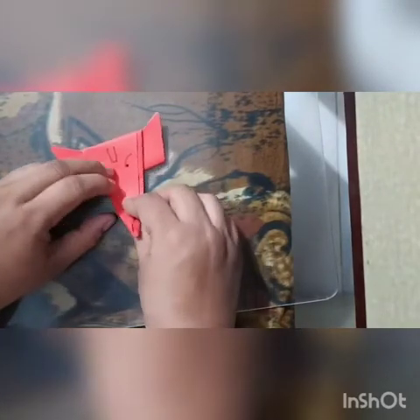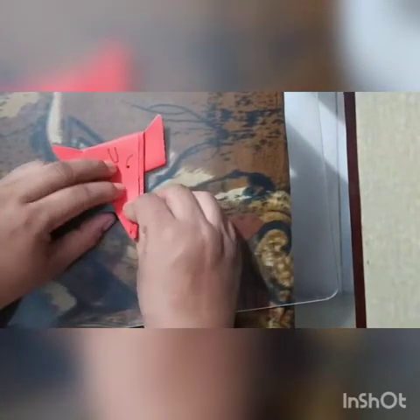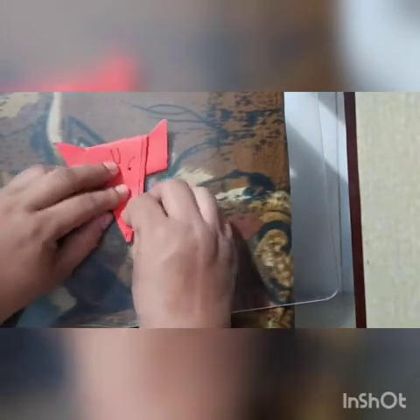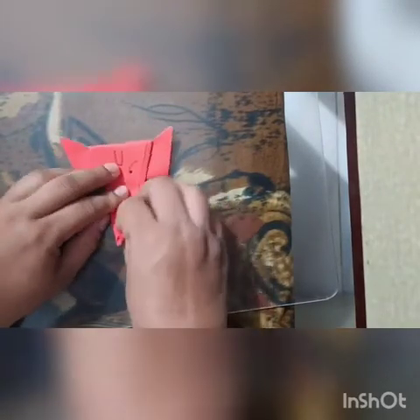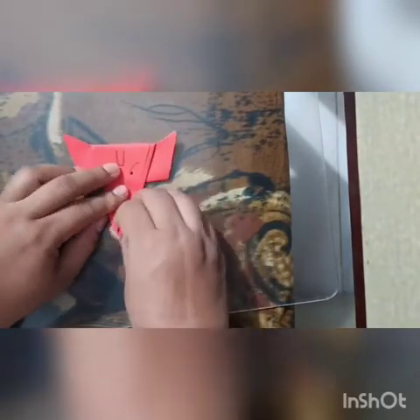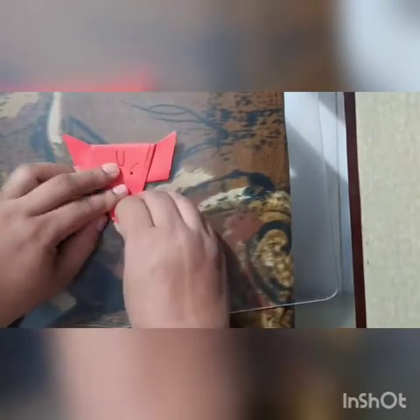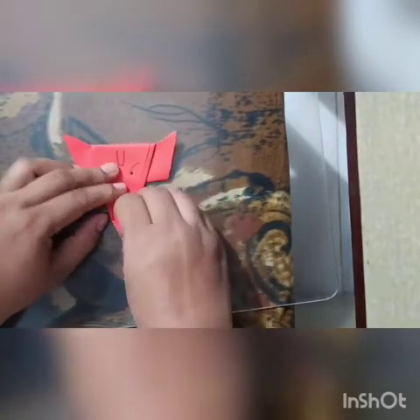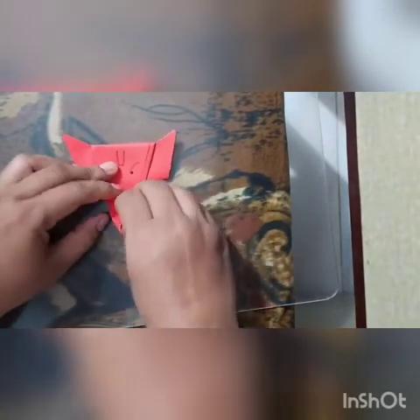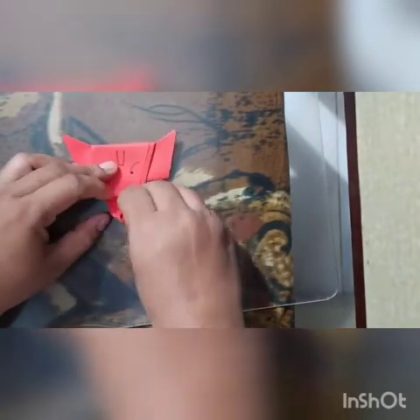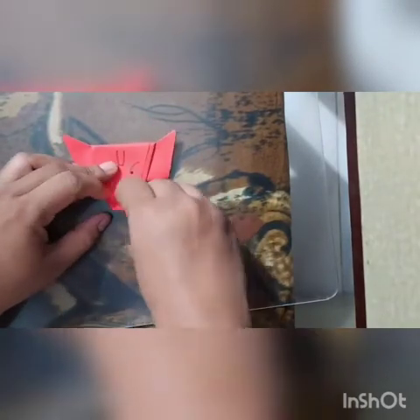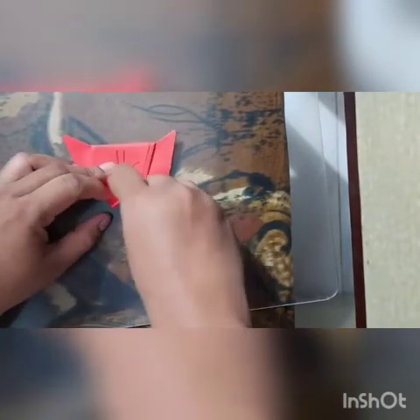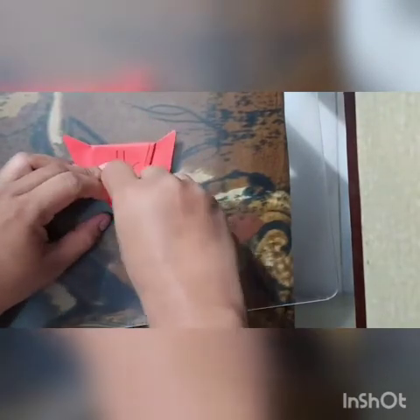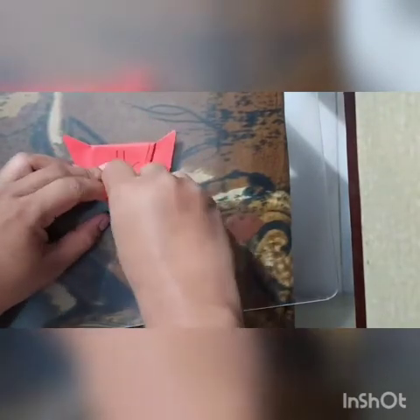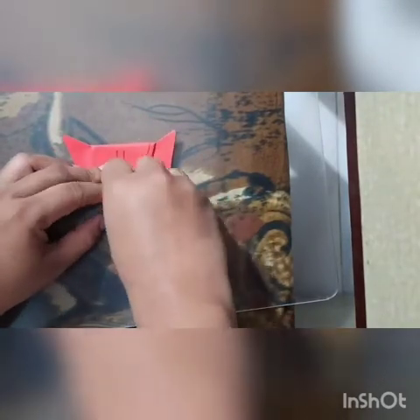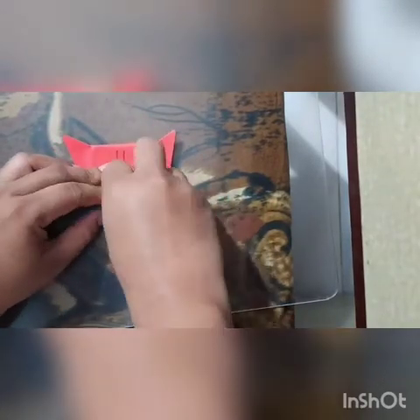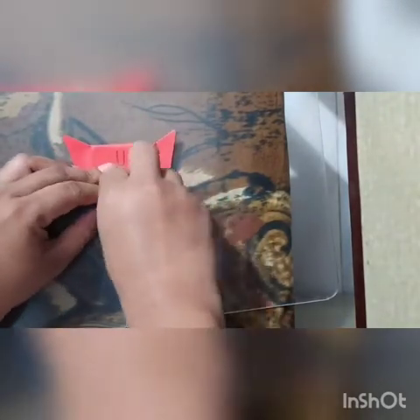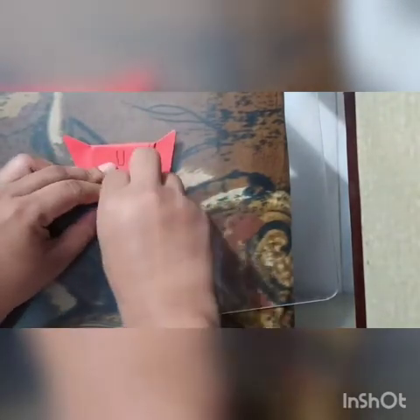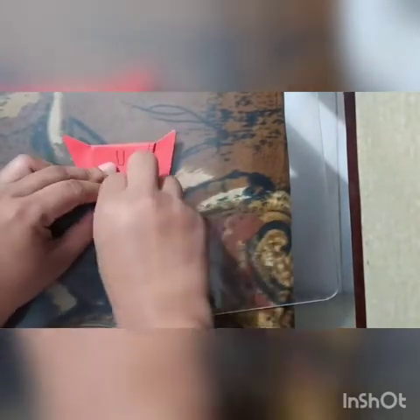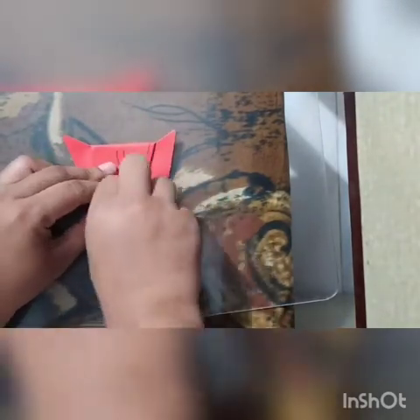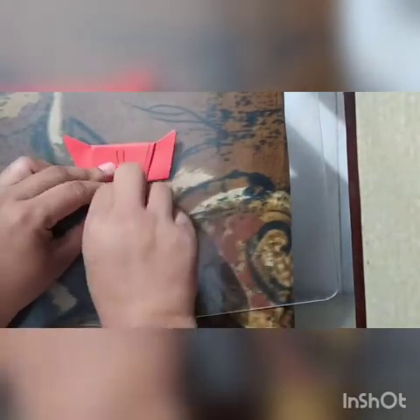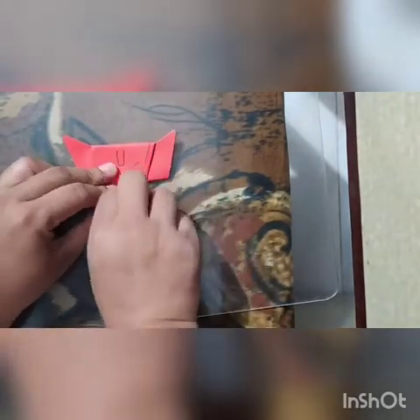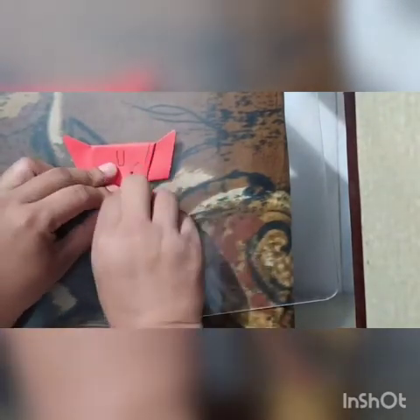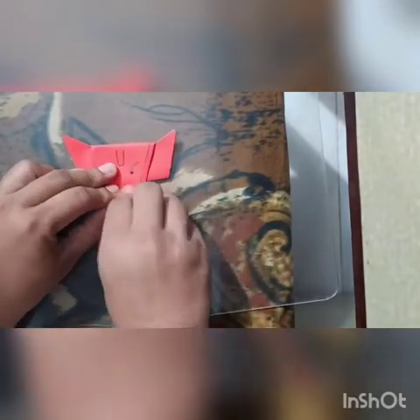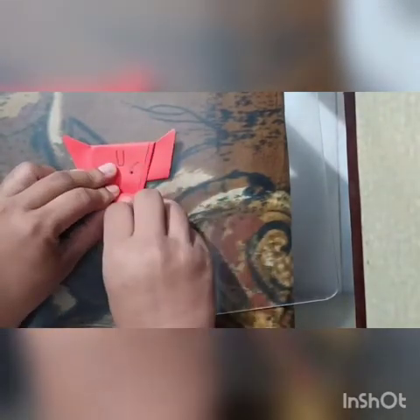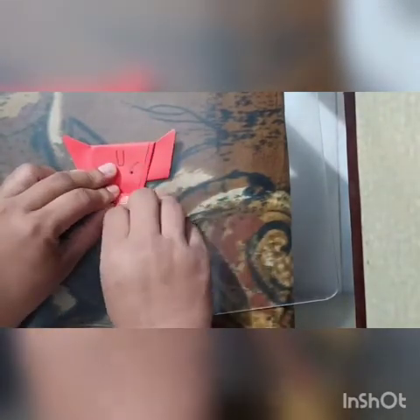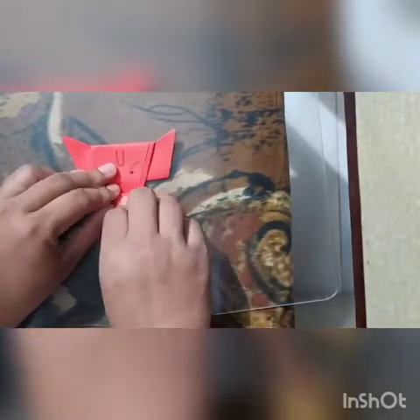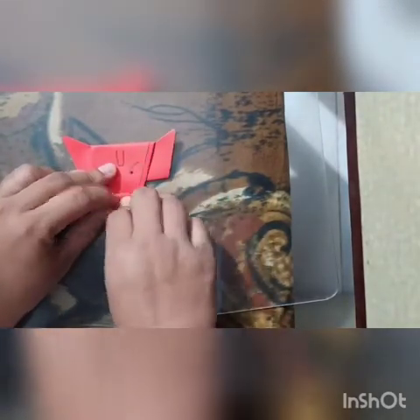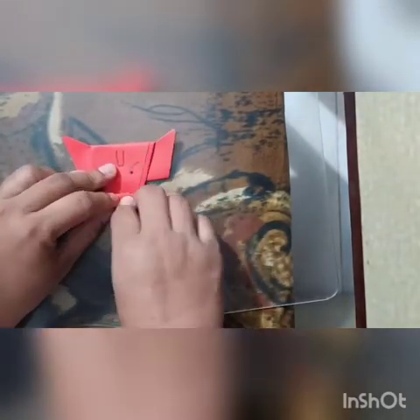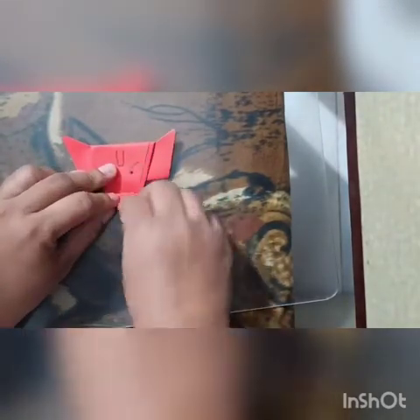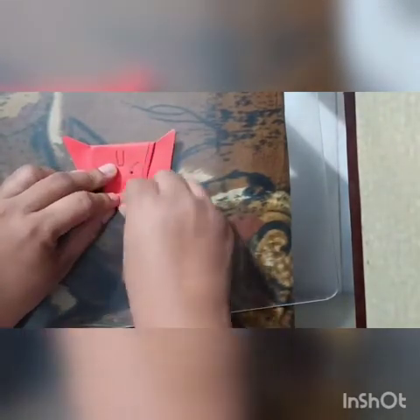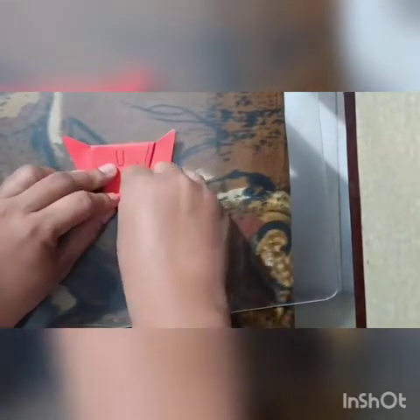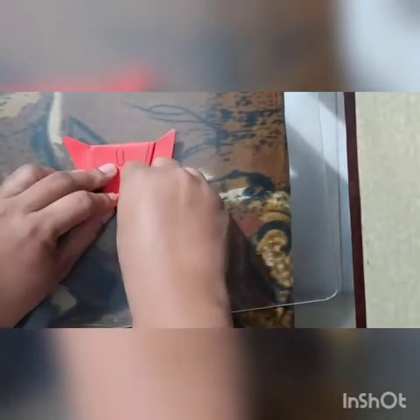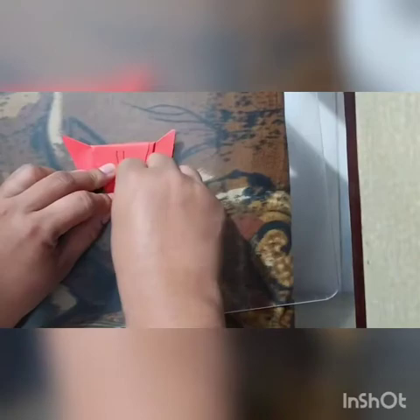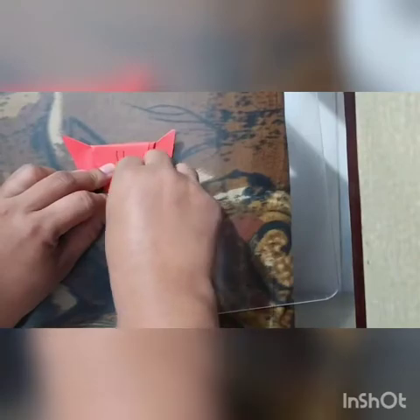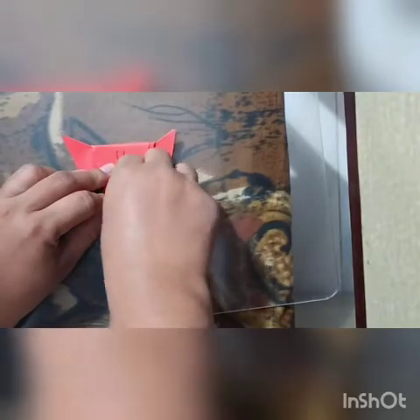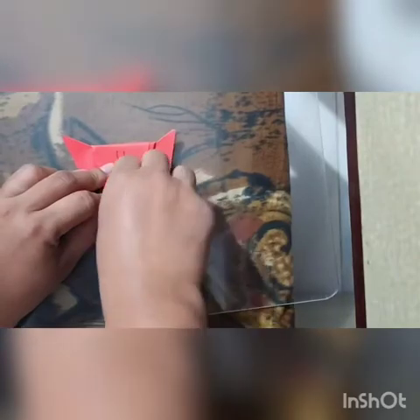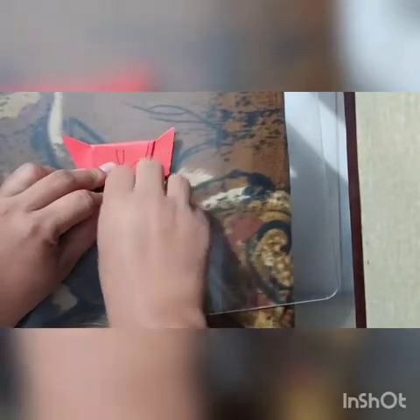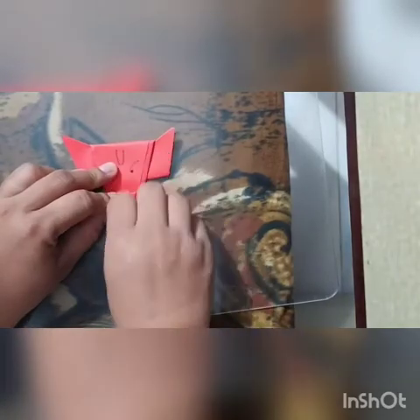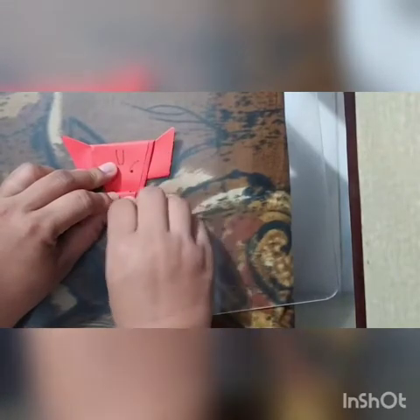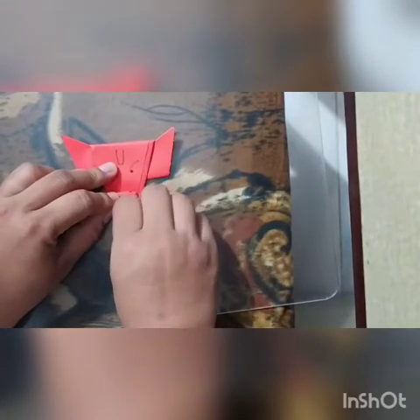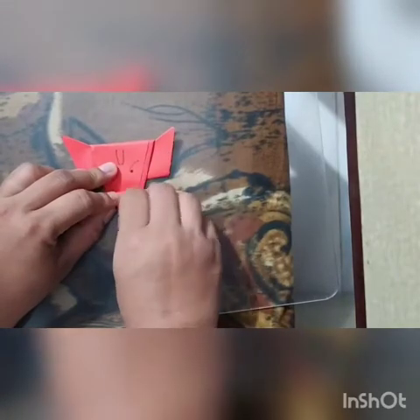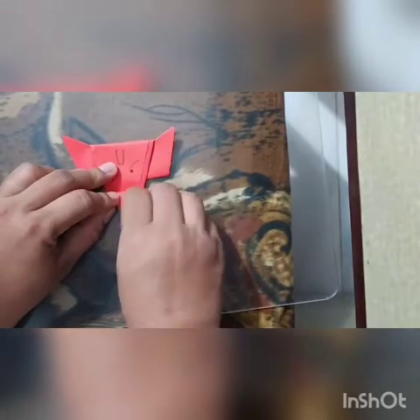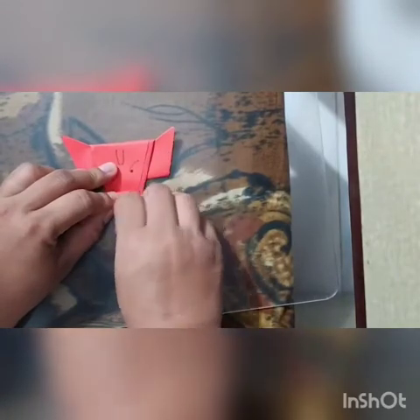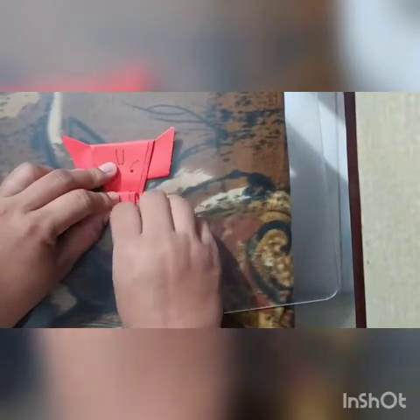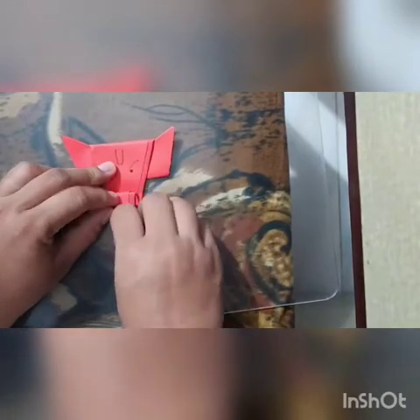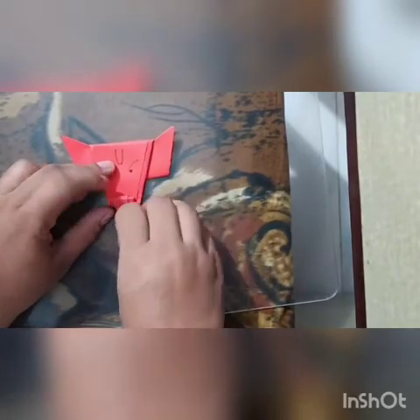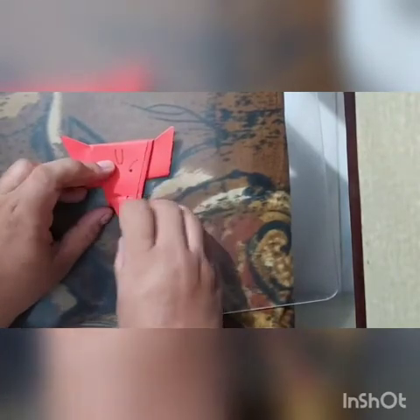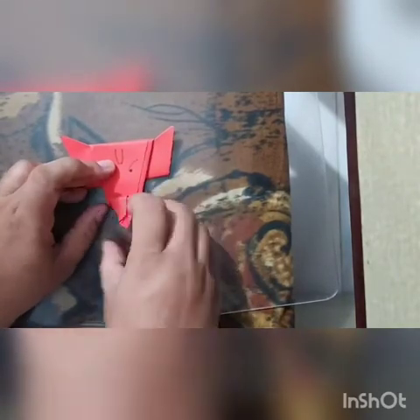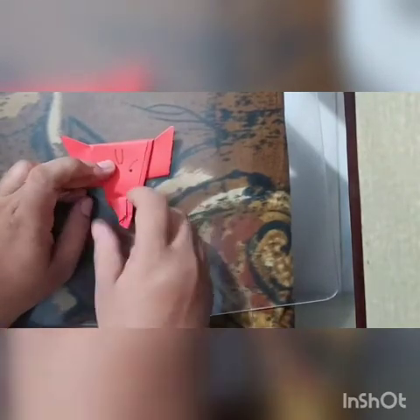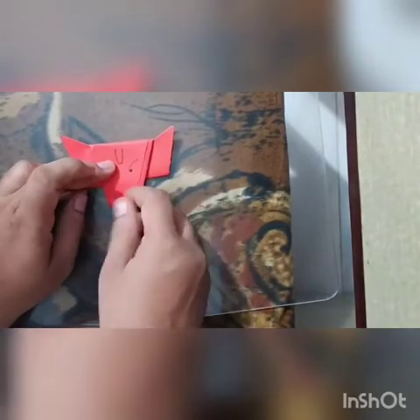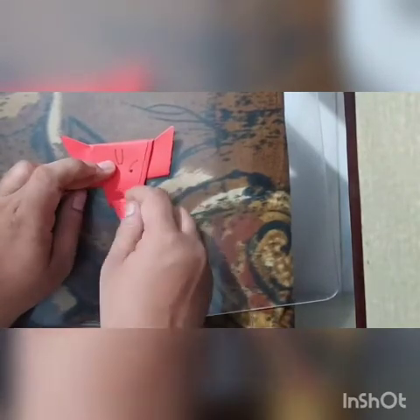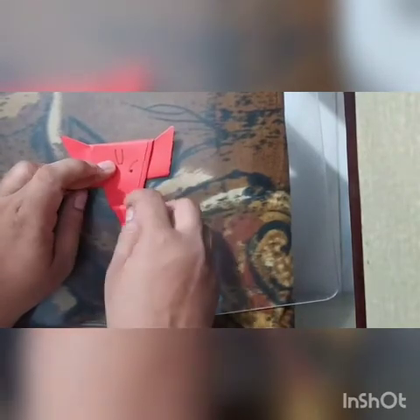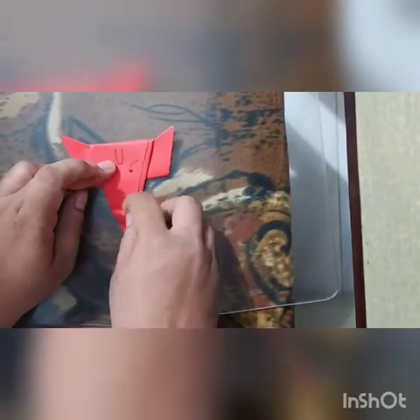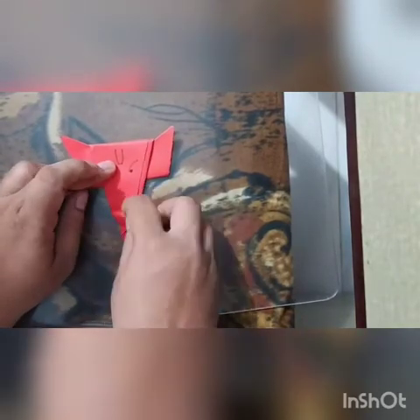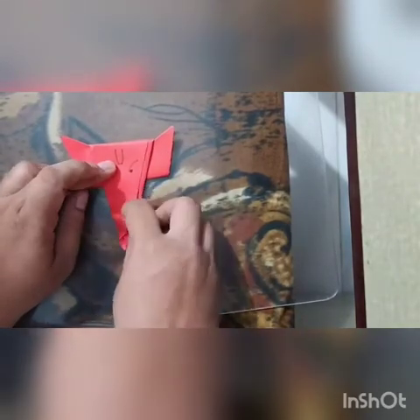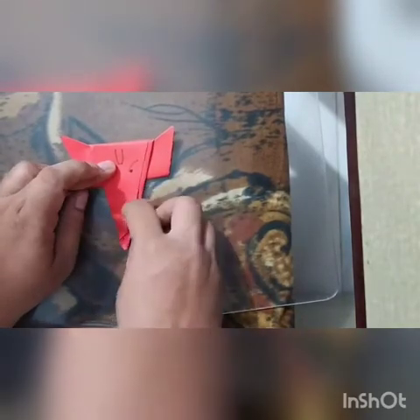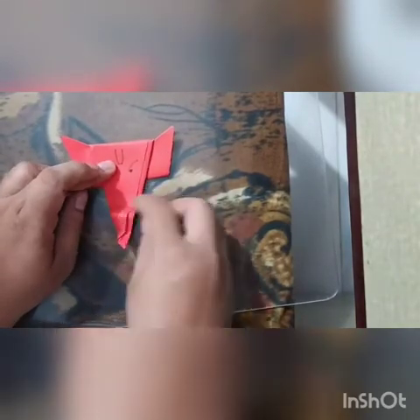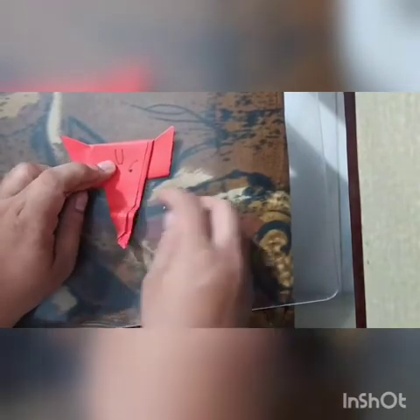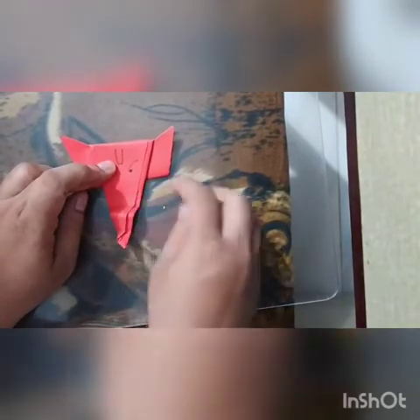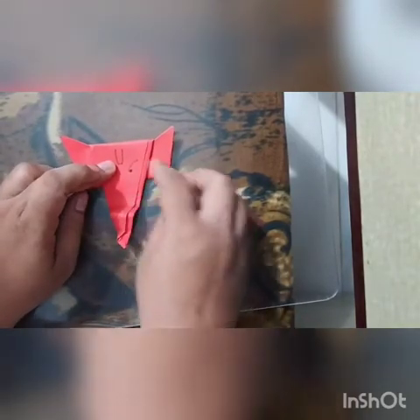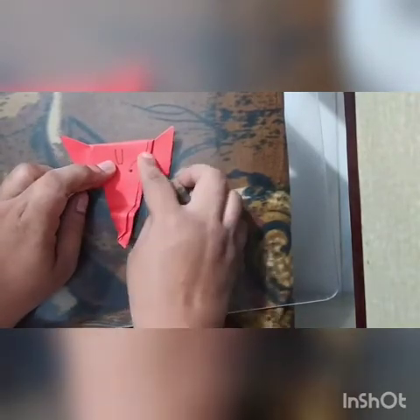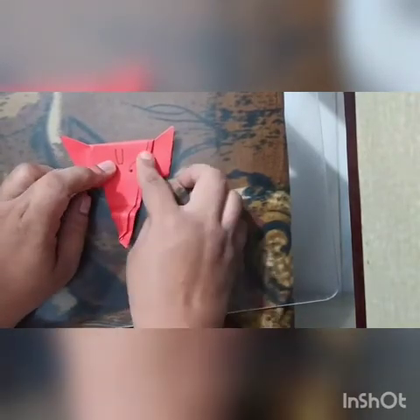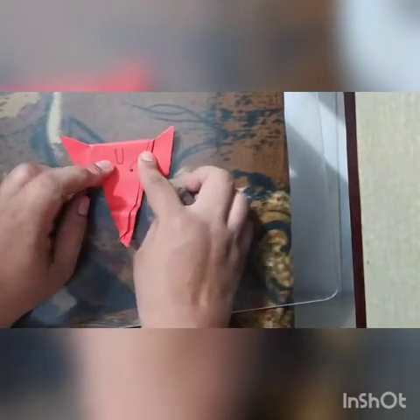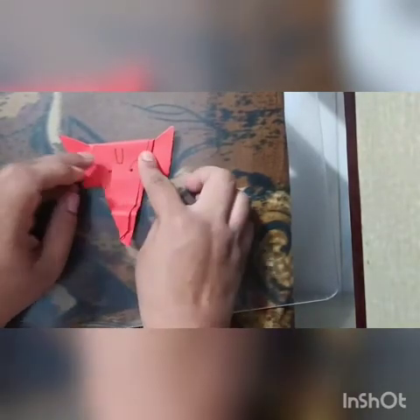For some more effect, you can fold the trunk like this, if you want.